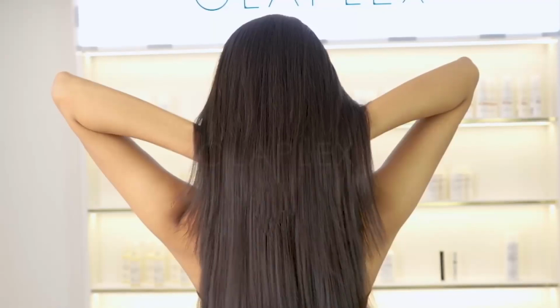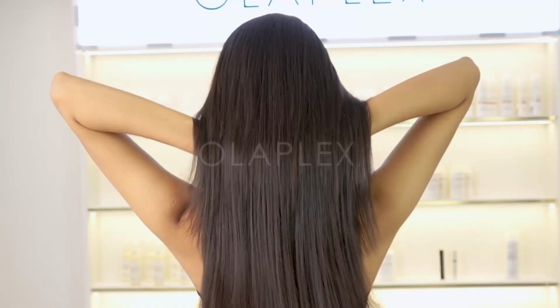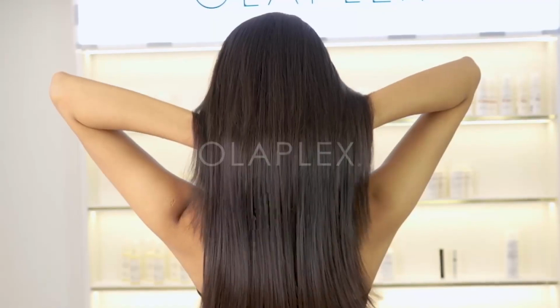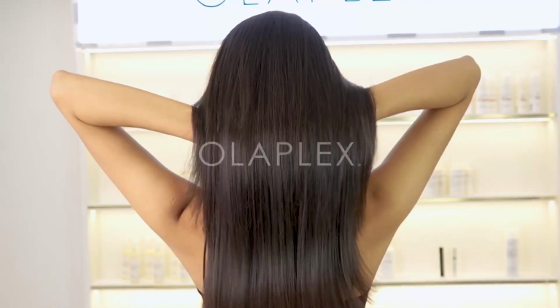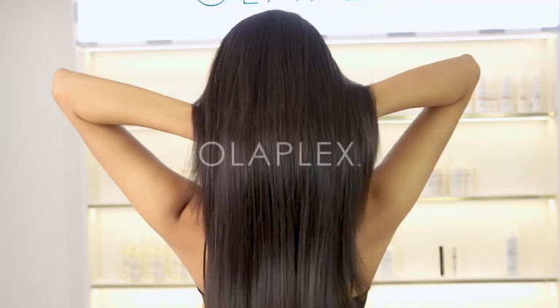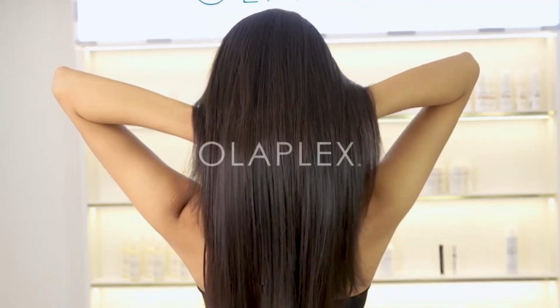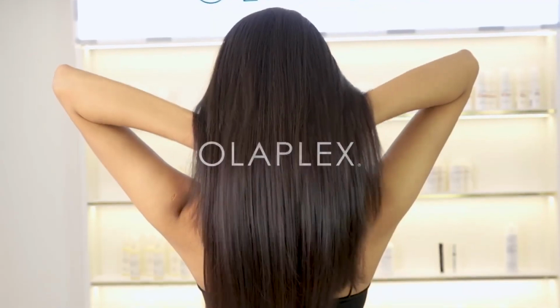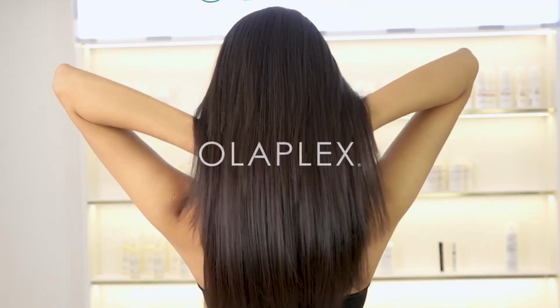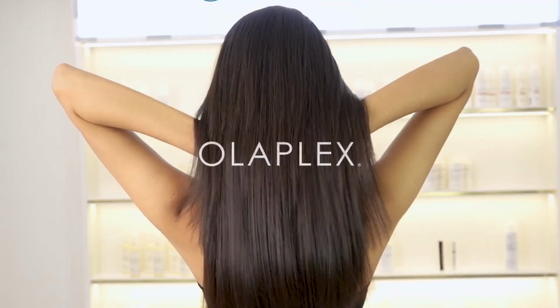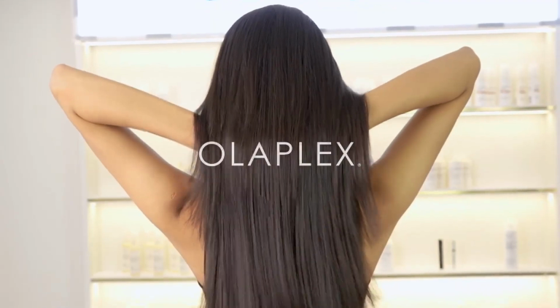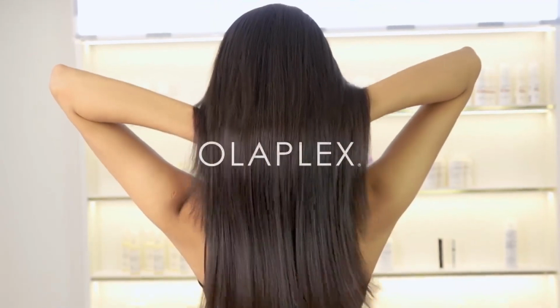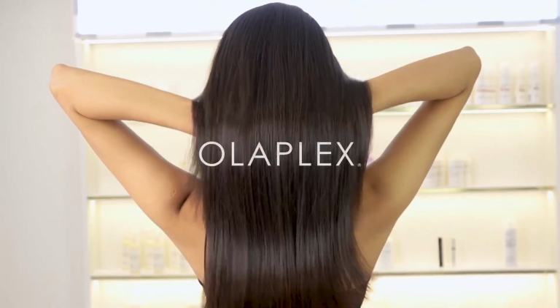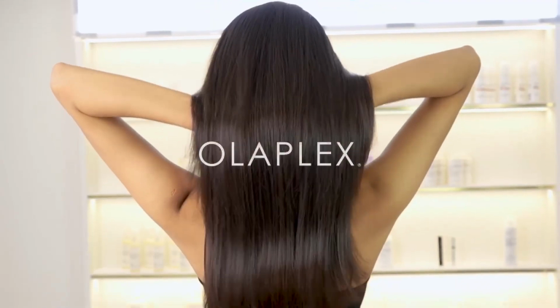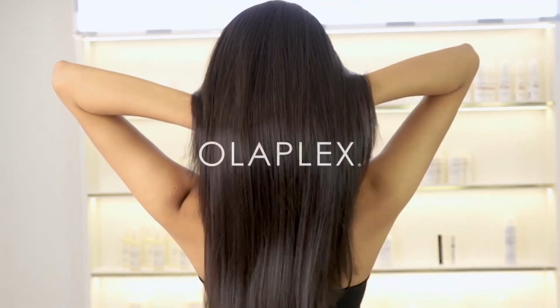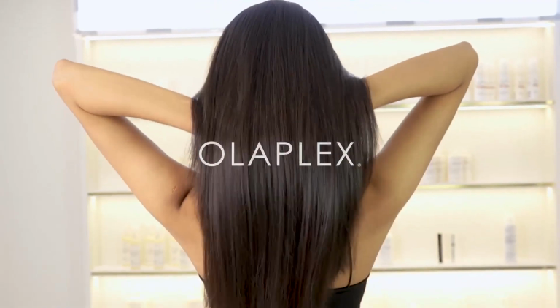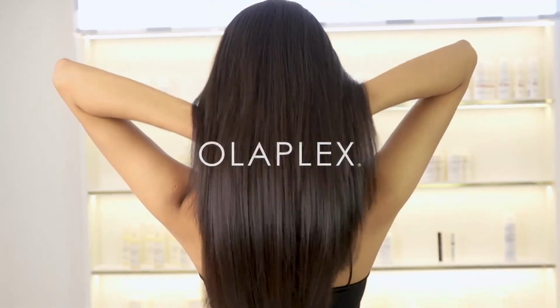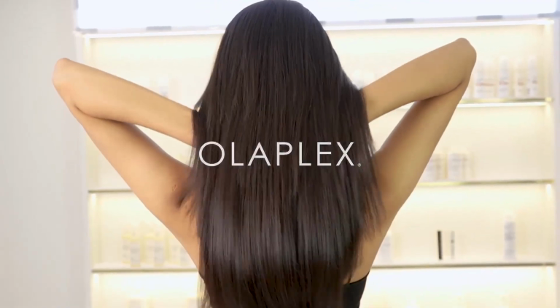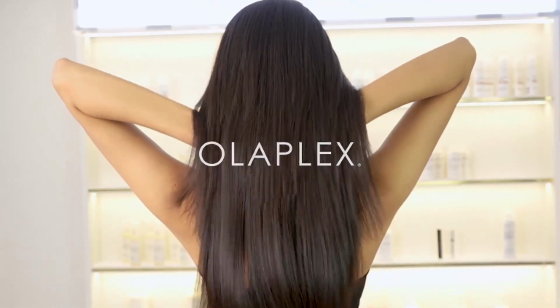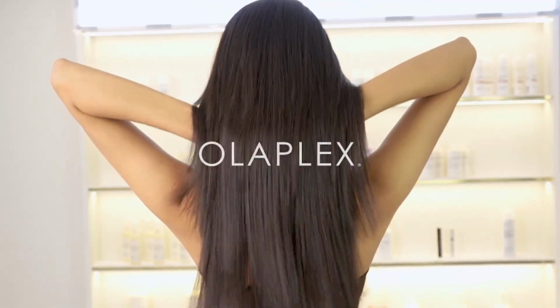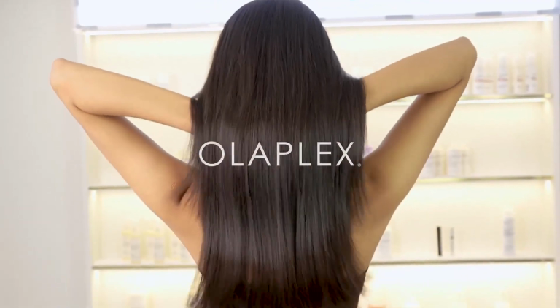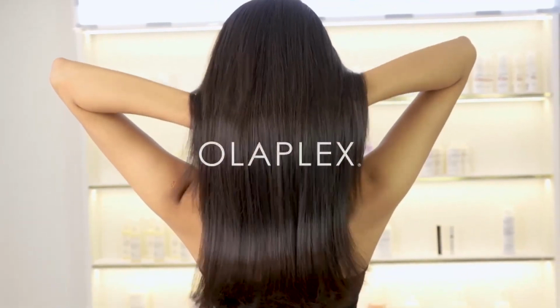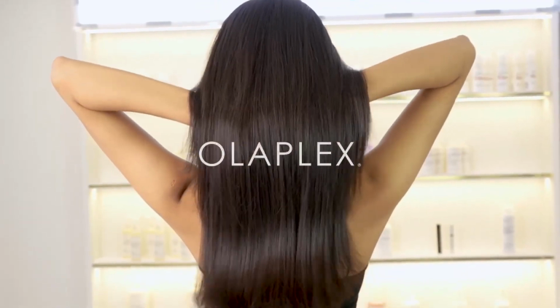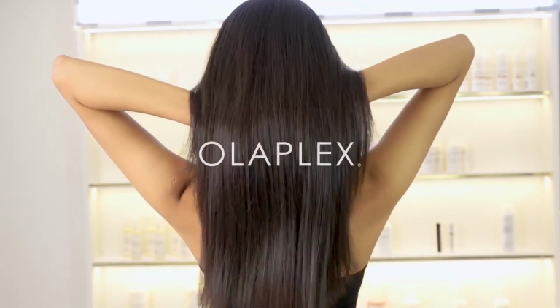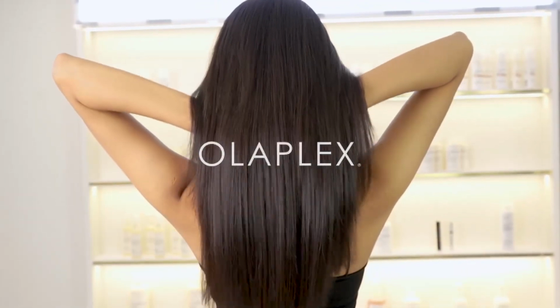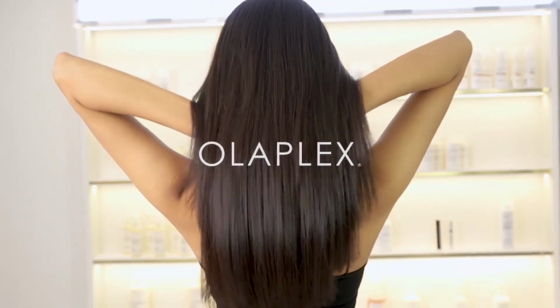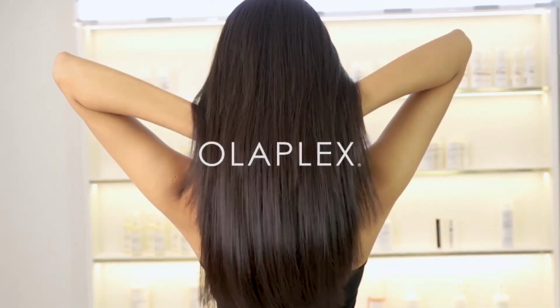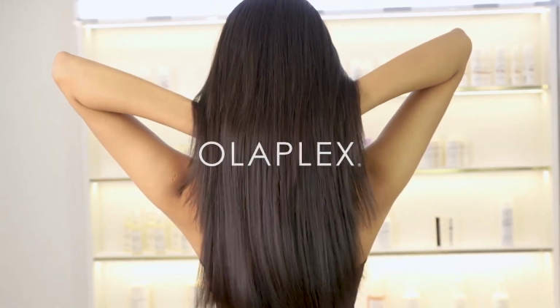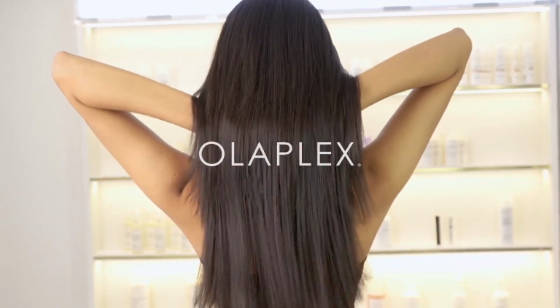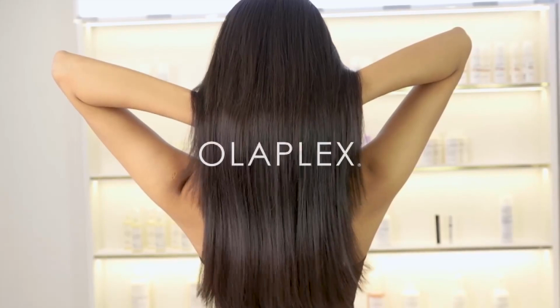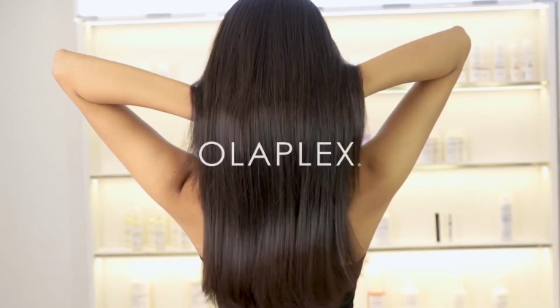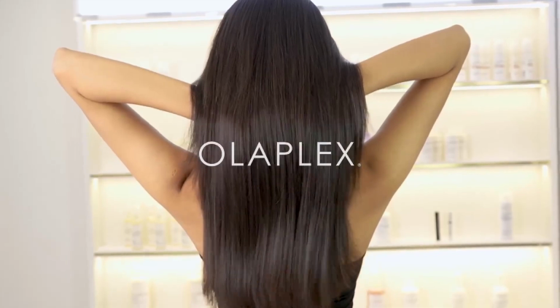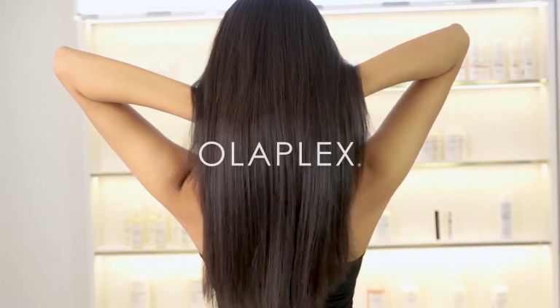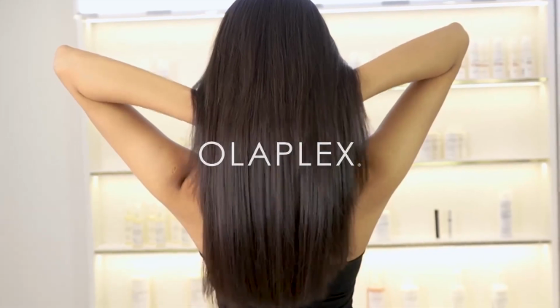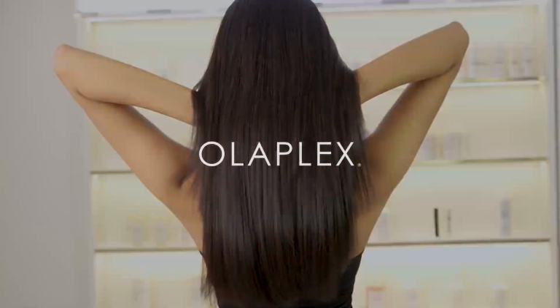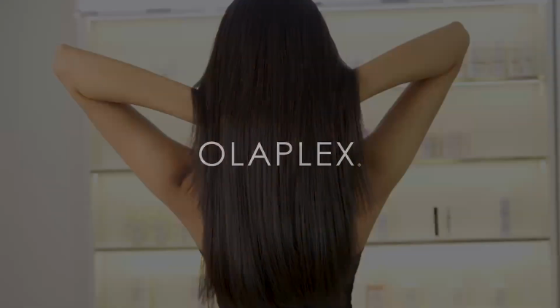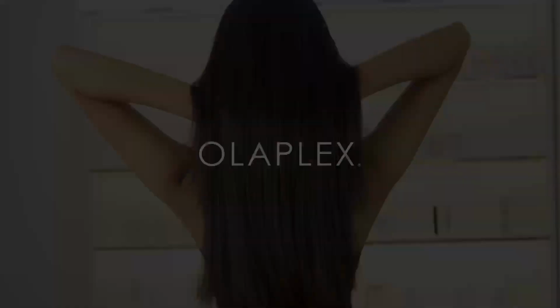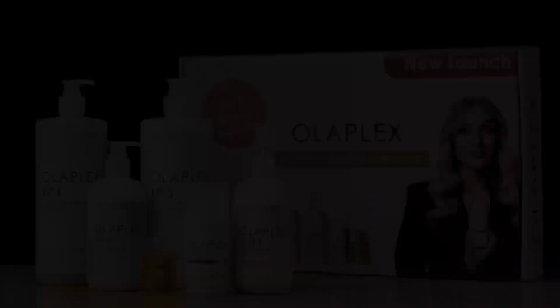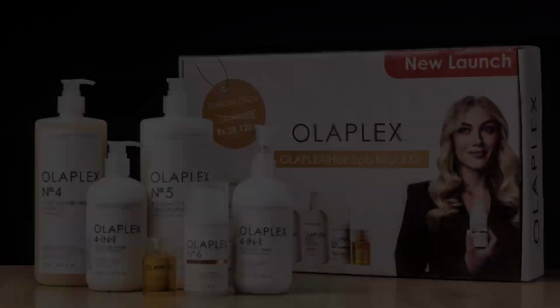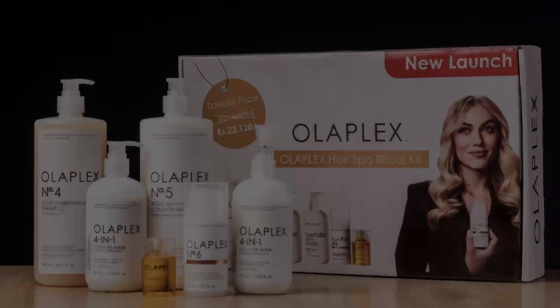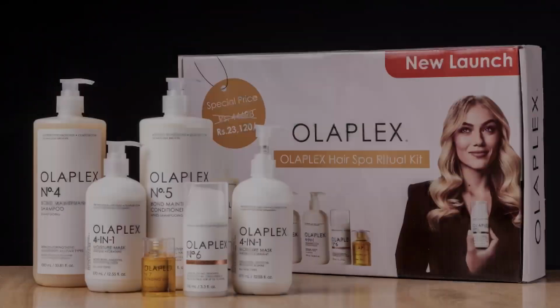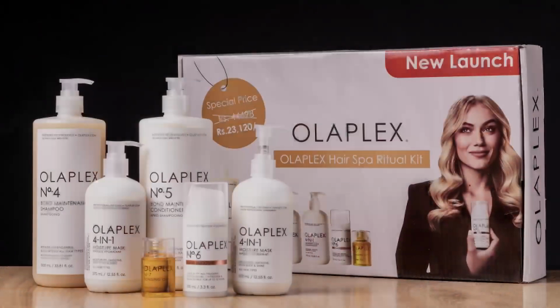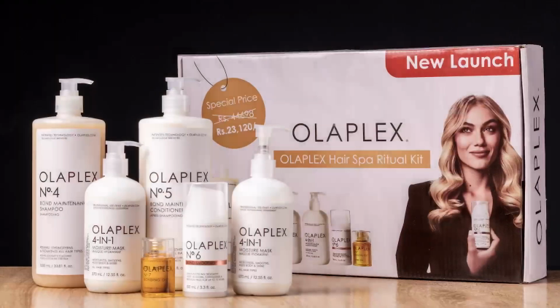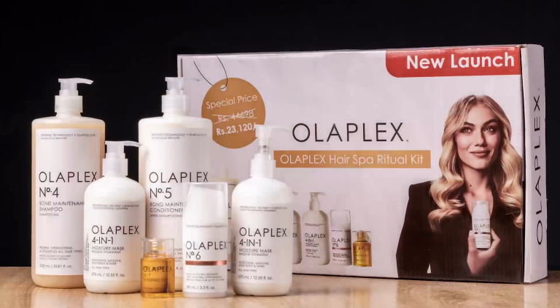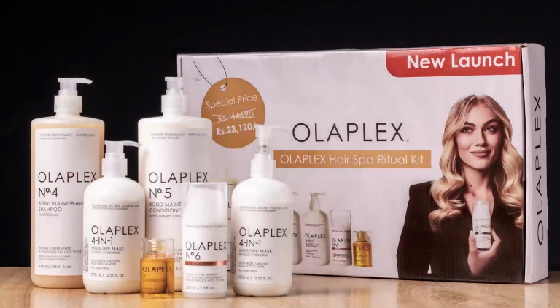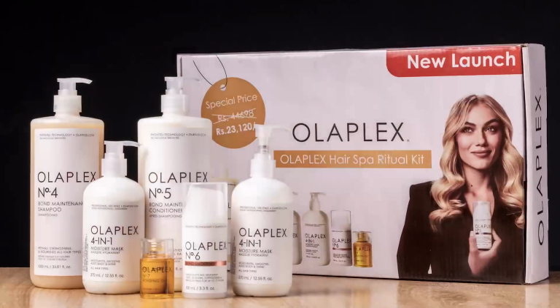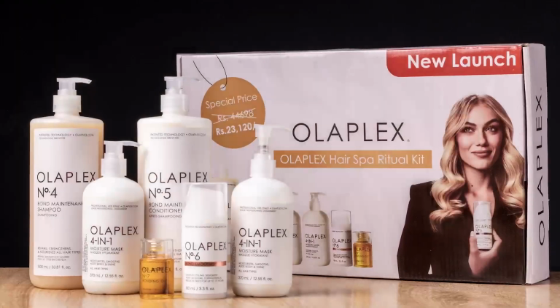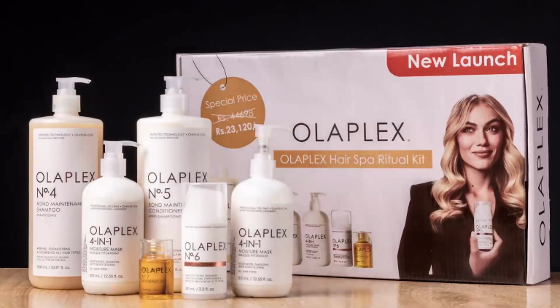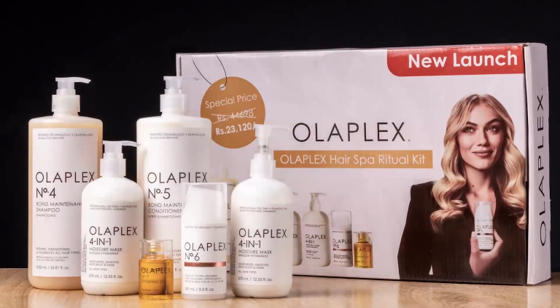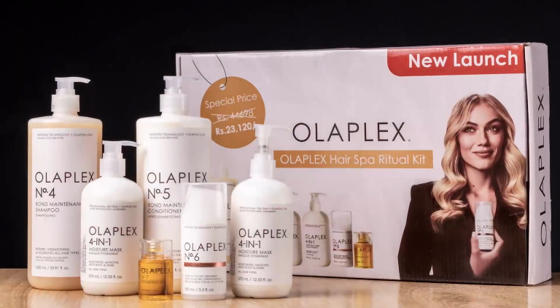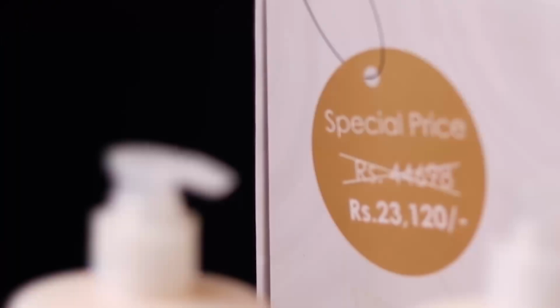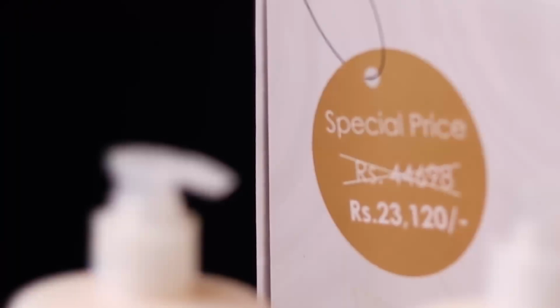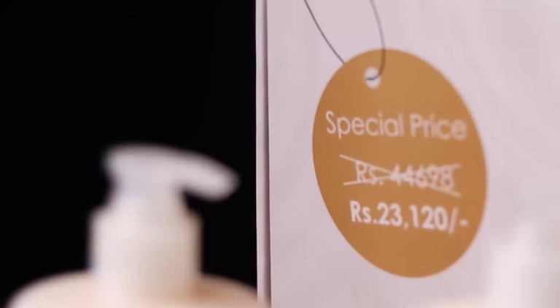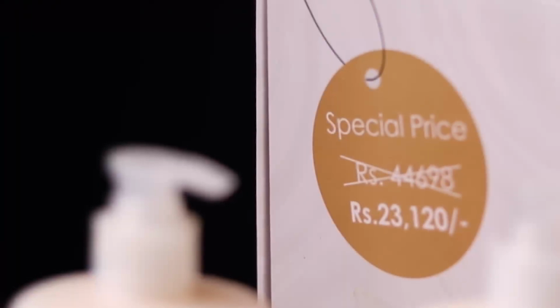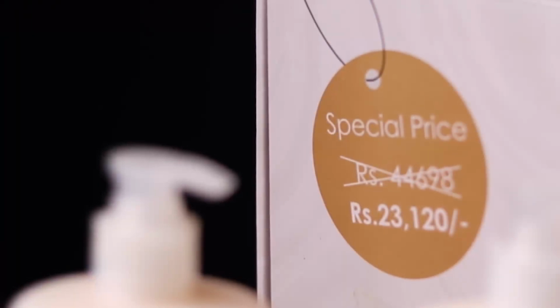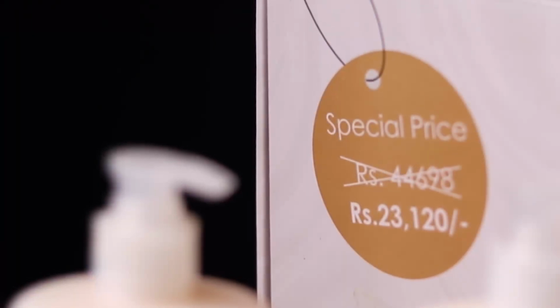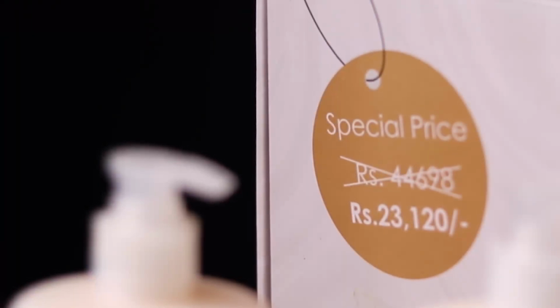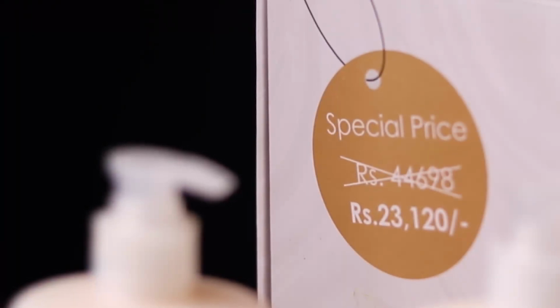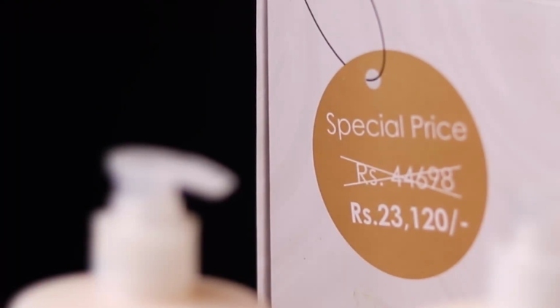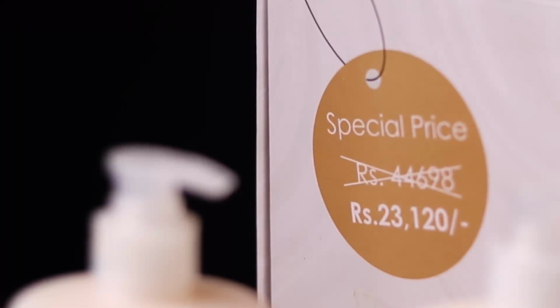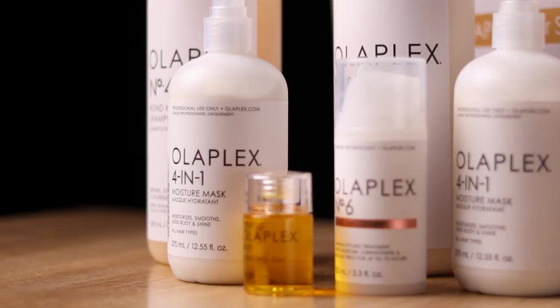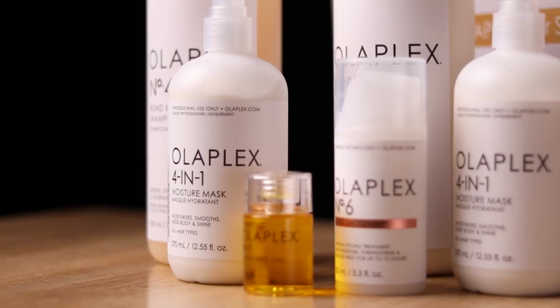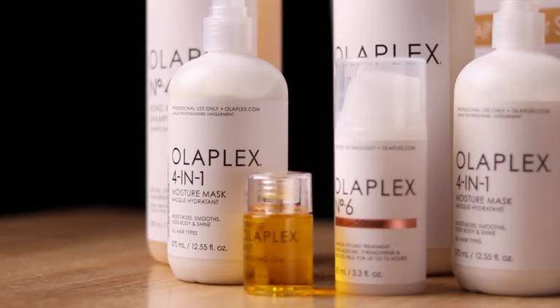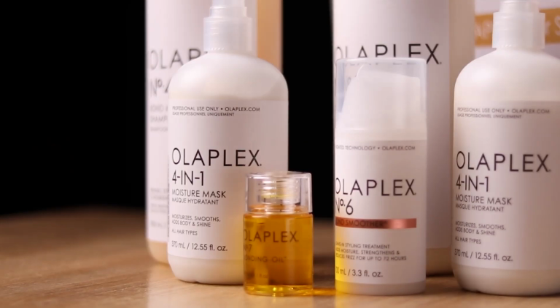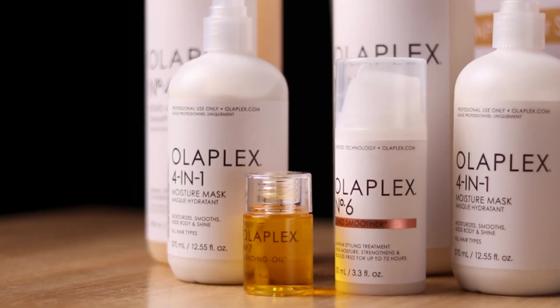It's not just a treatment, it's a hair revolution. Take care!